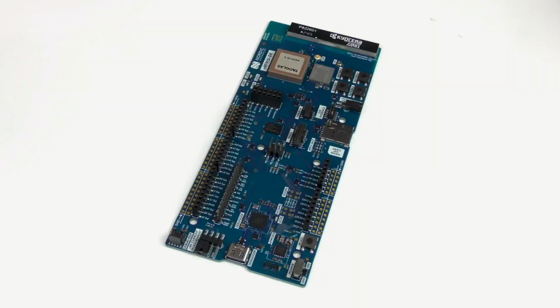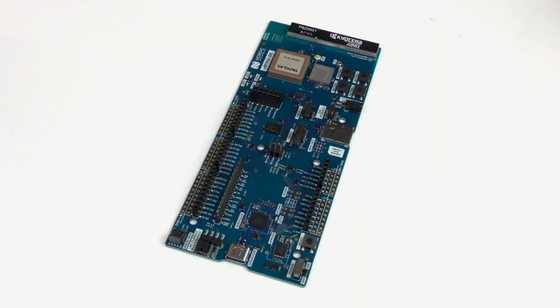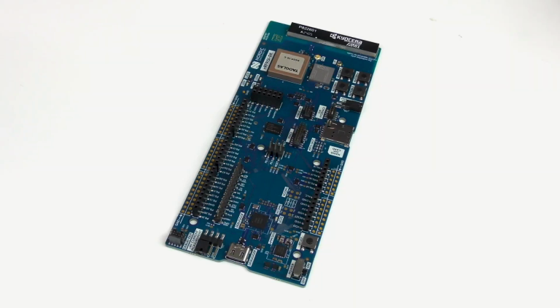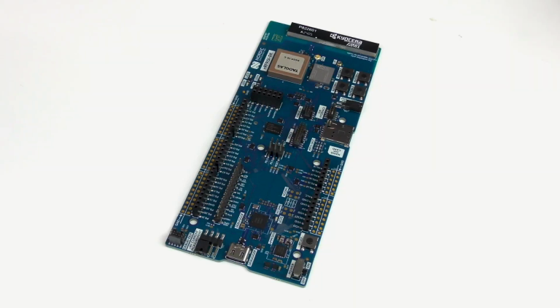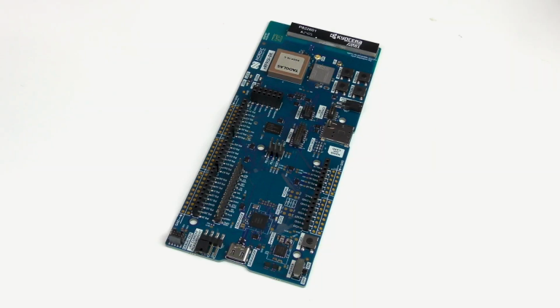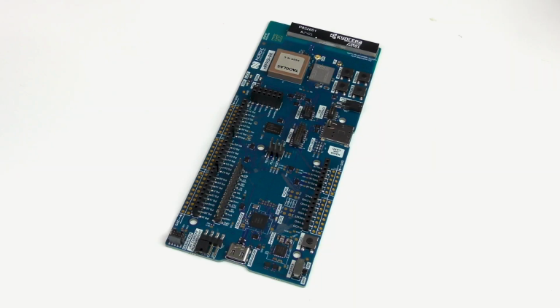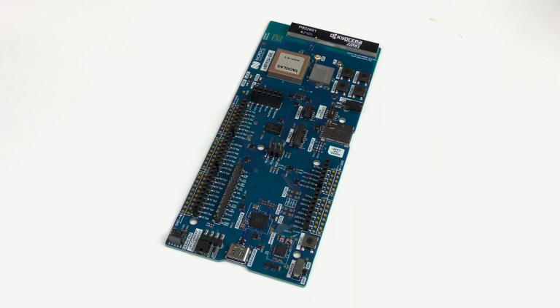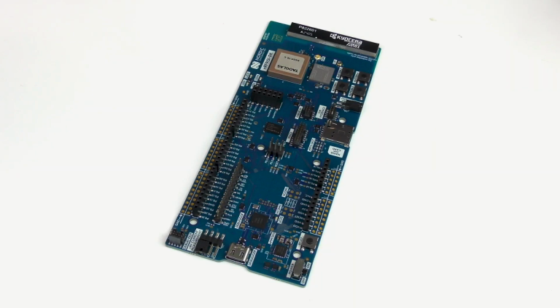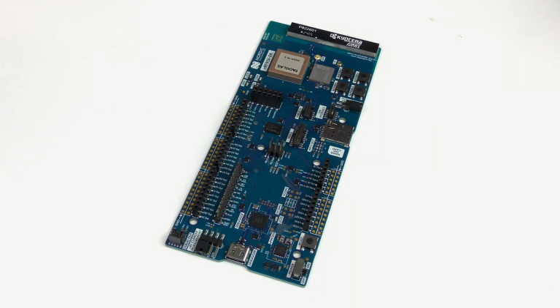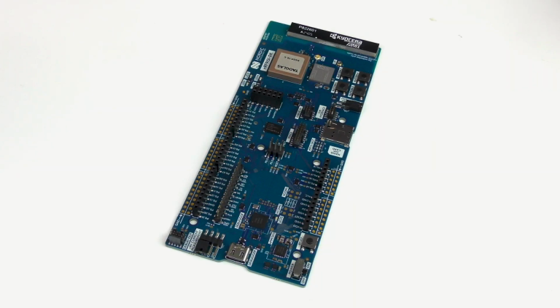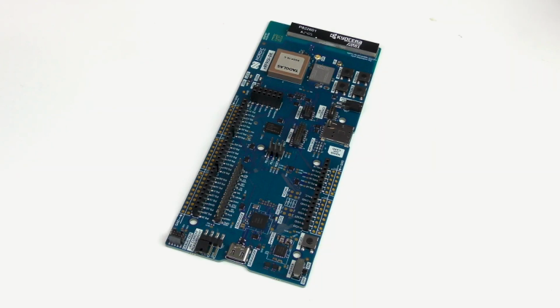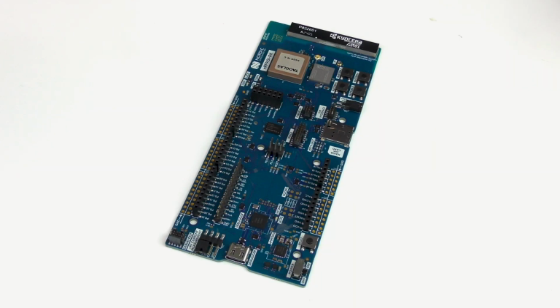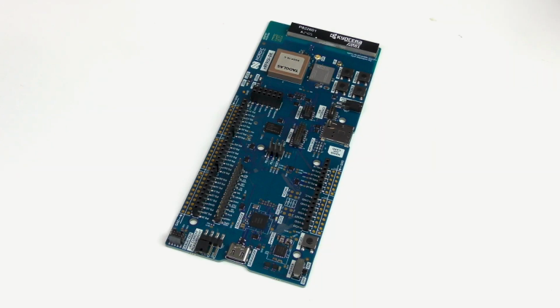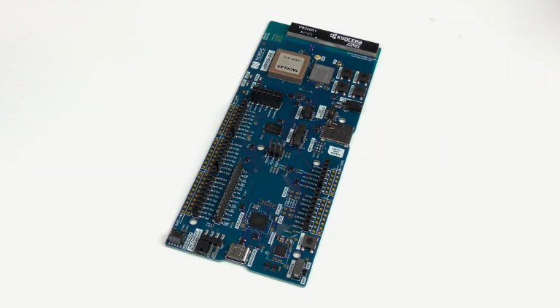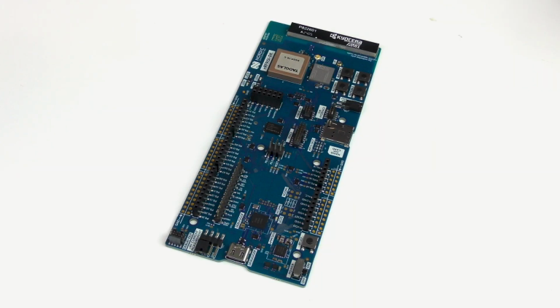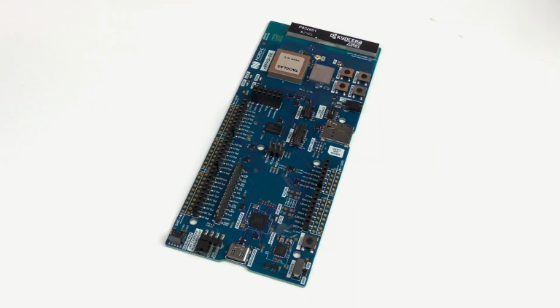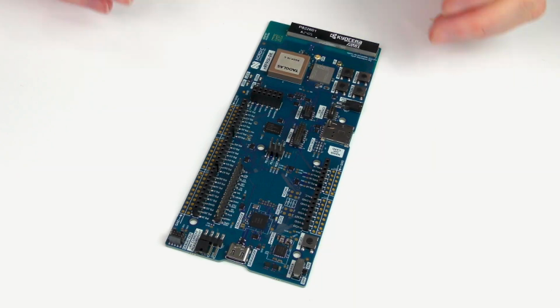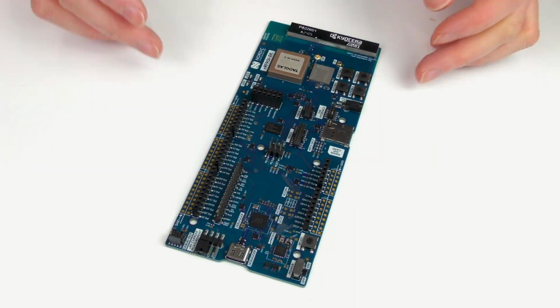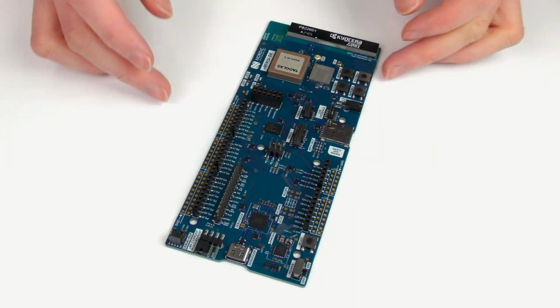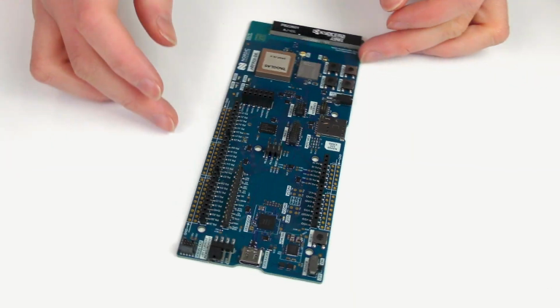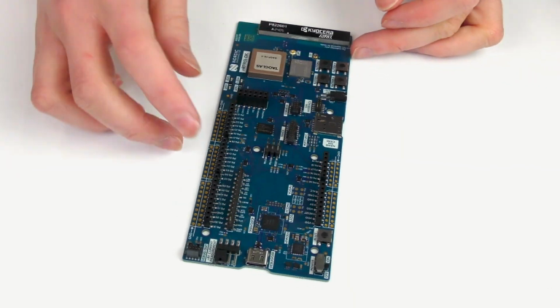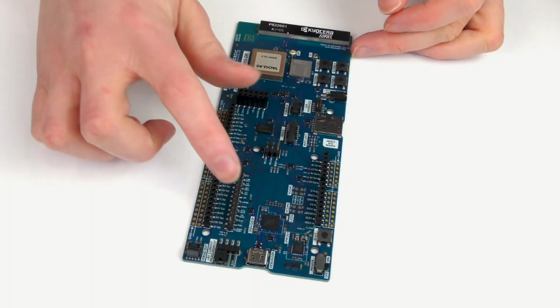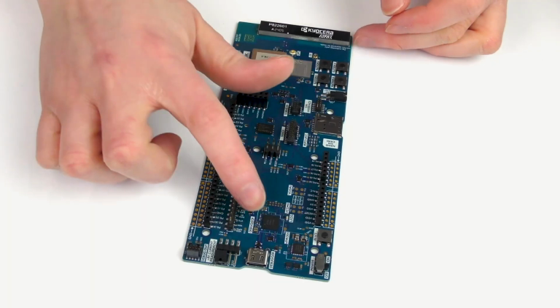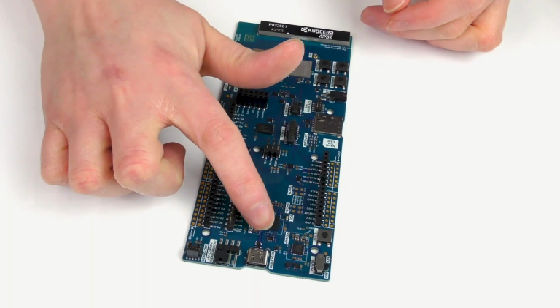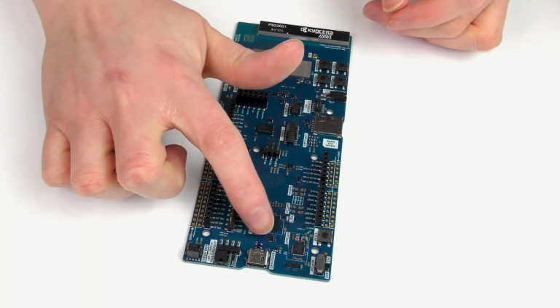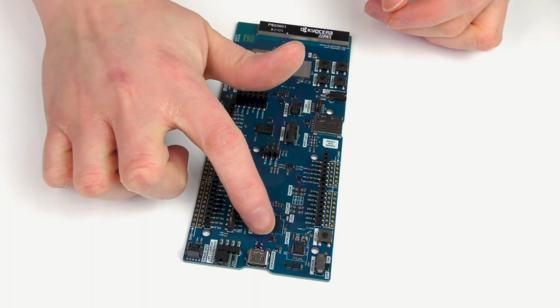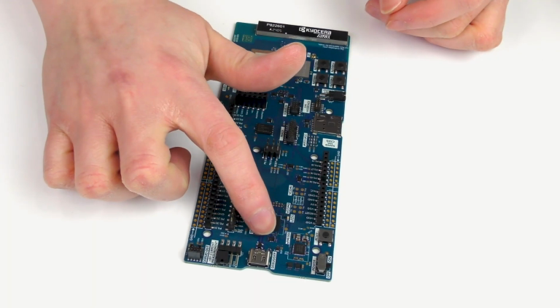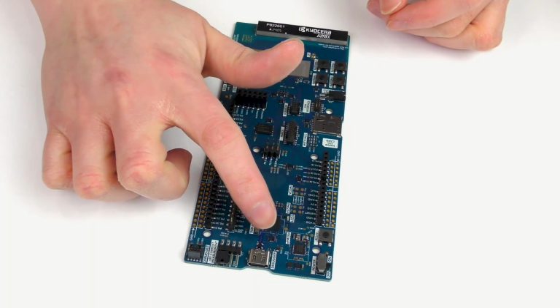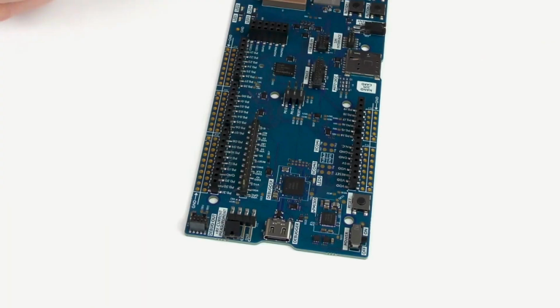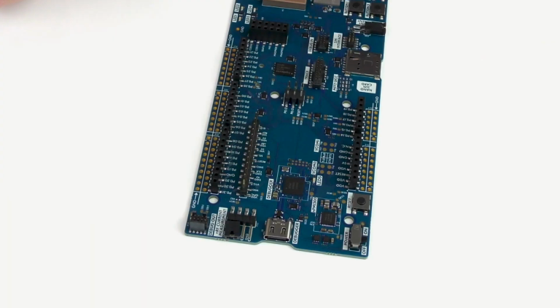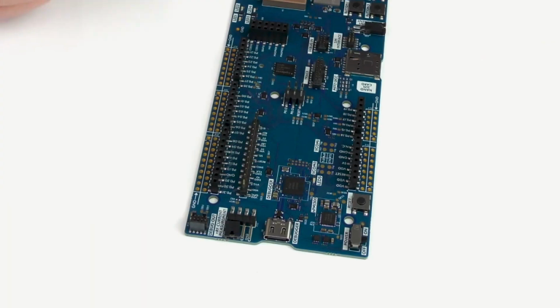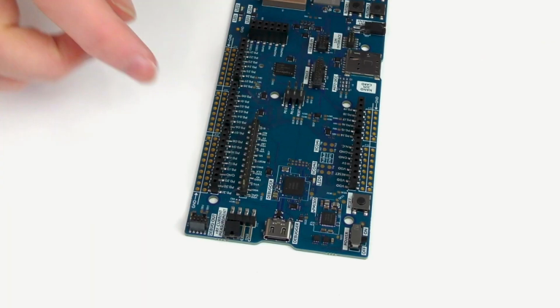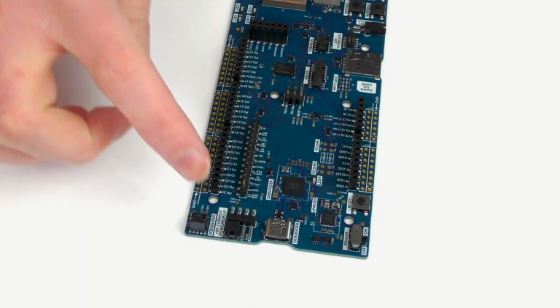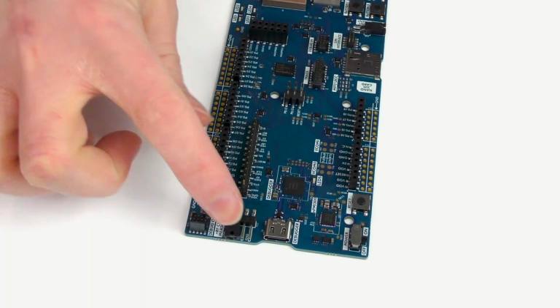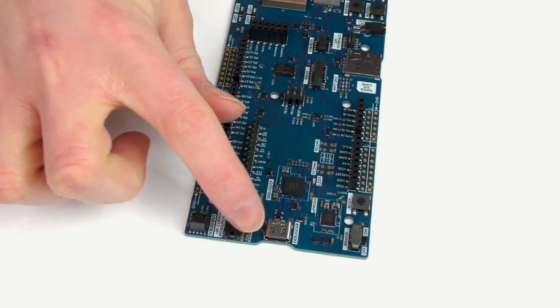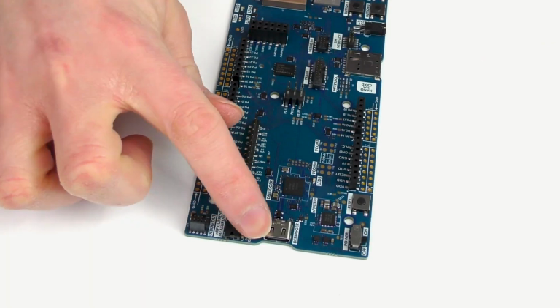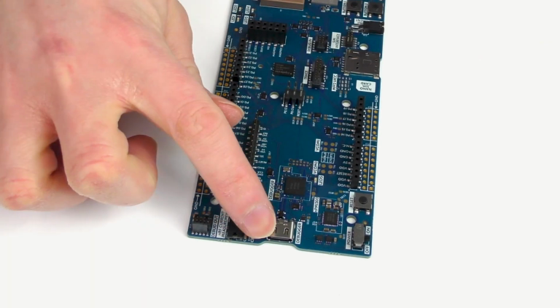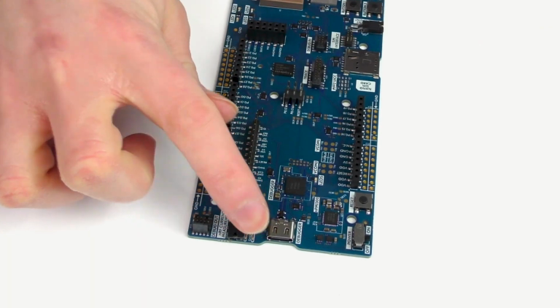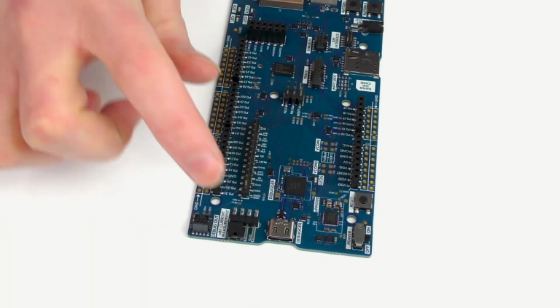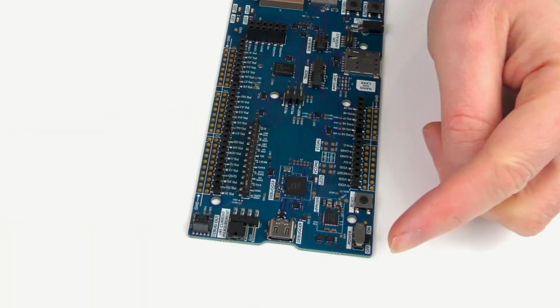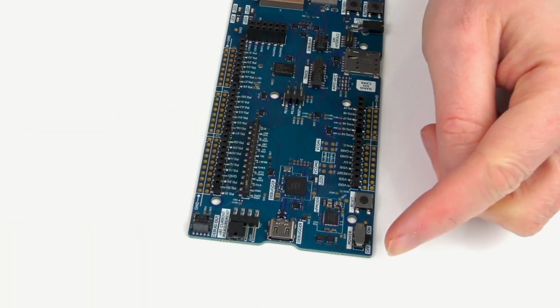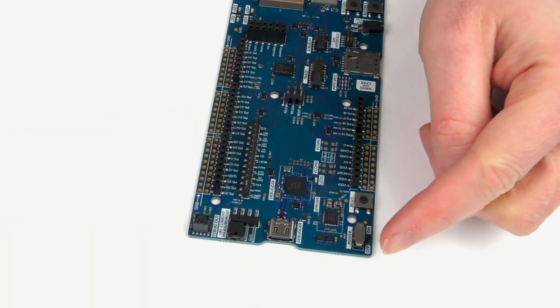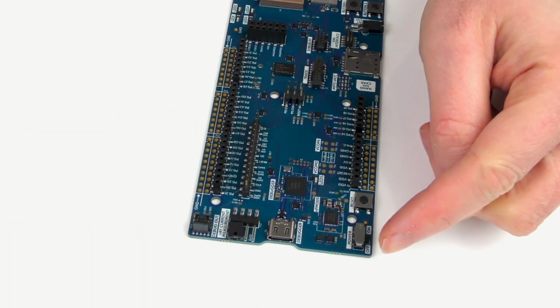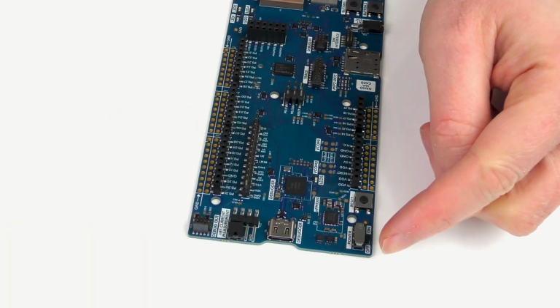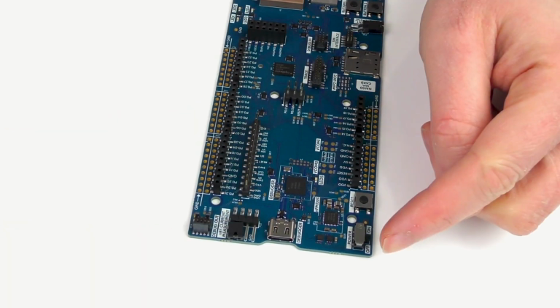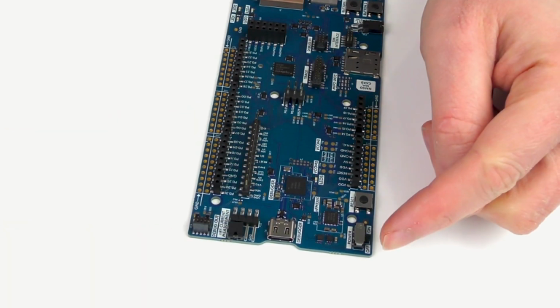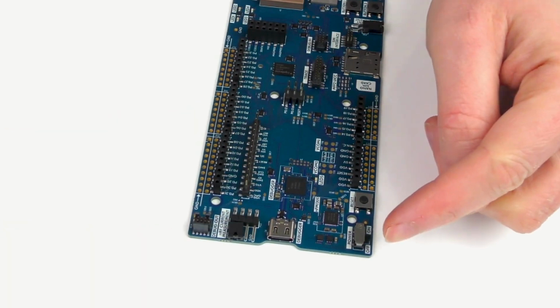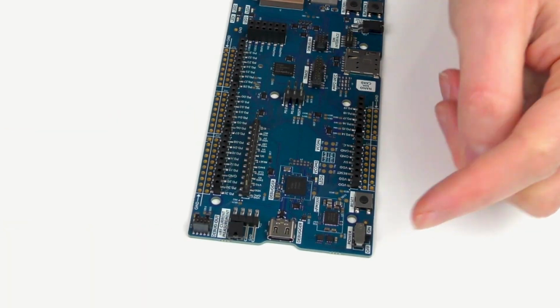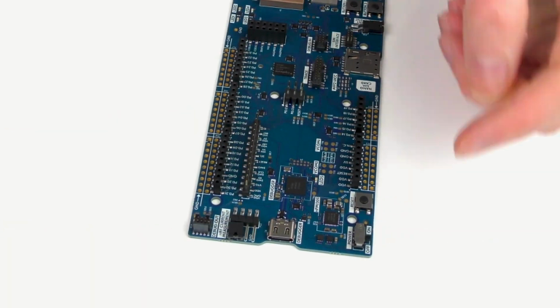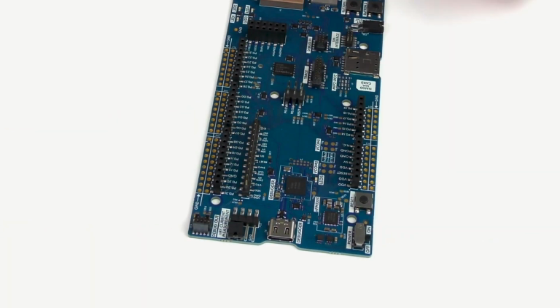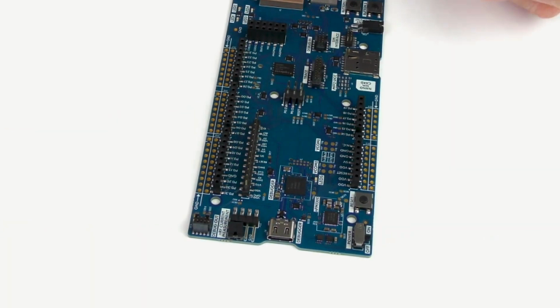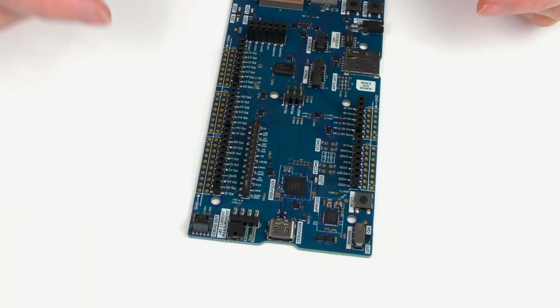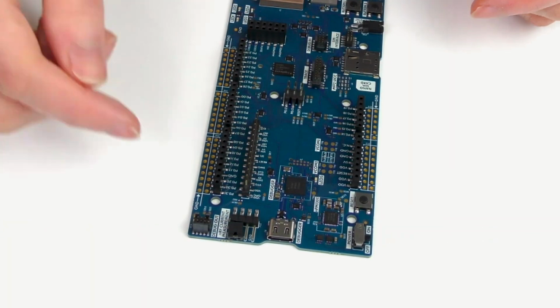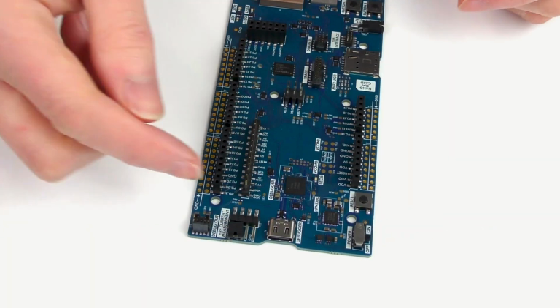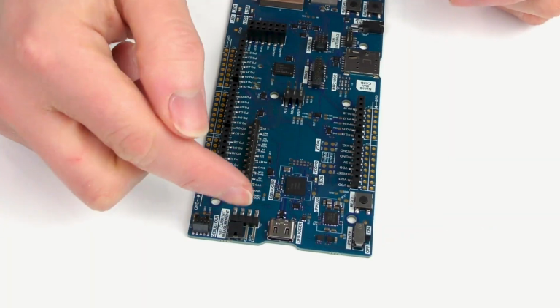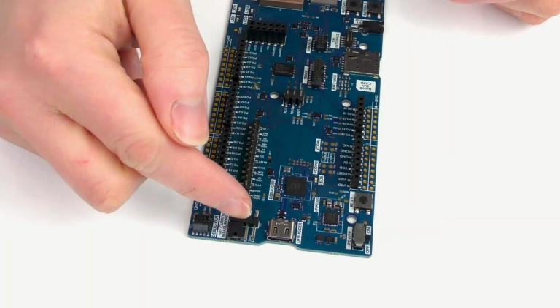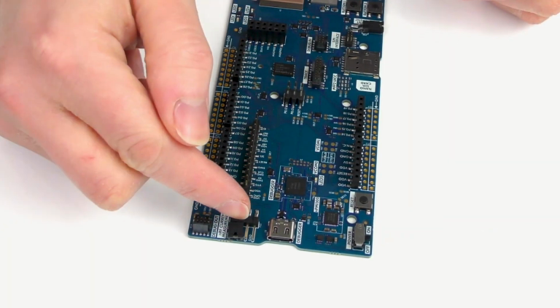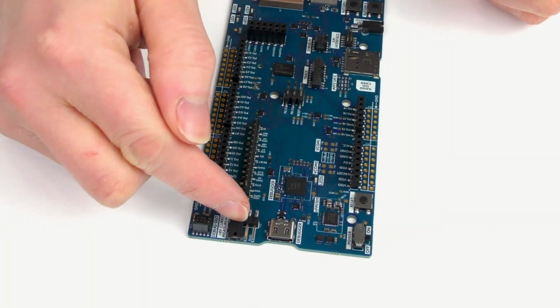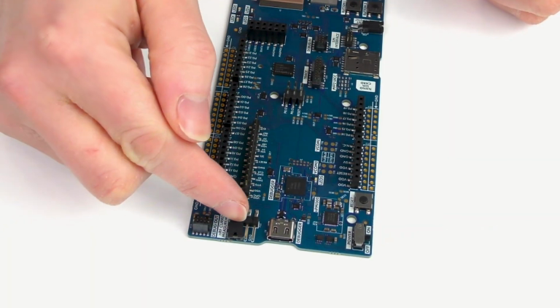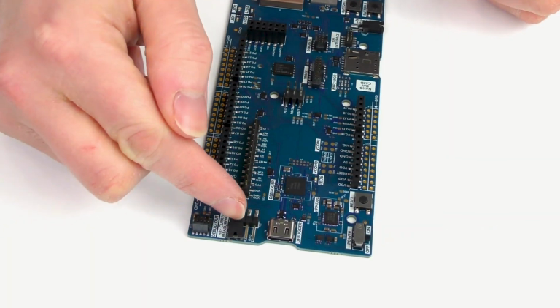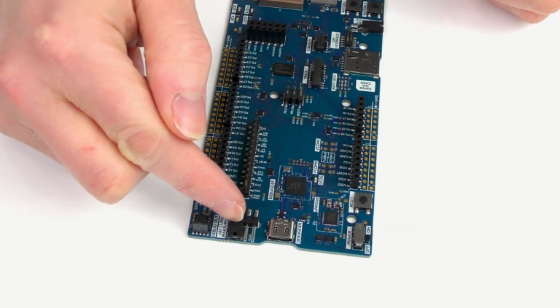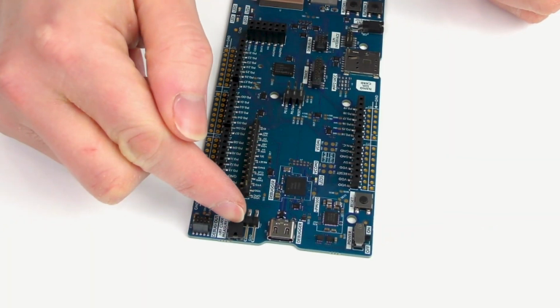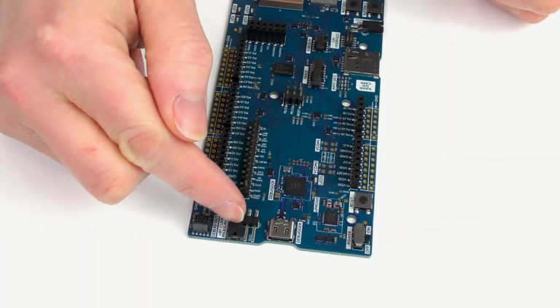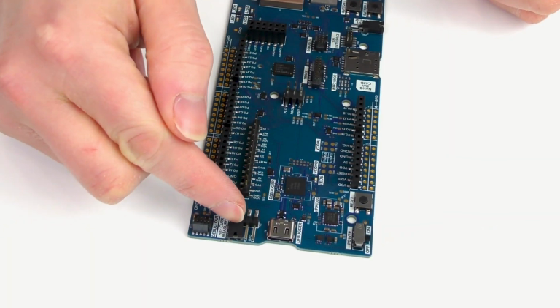The front of the board contains the built-in J-Link debugger, USB connector, power switch, and pins for measuring power consumption.